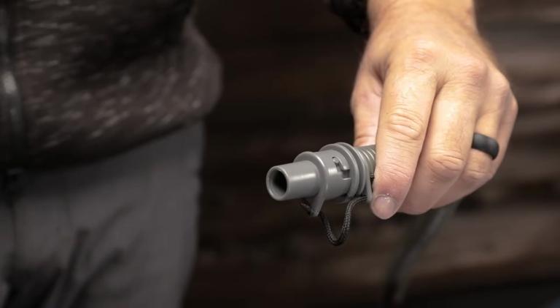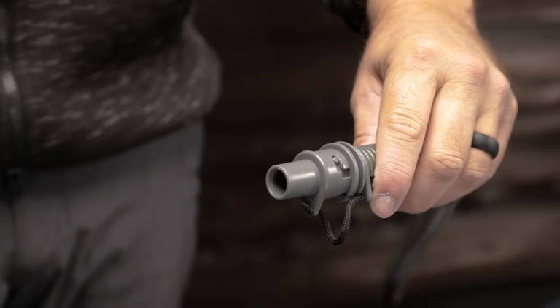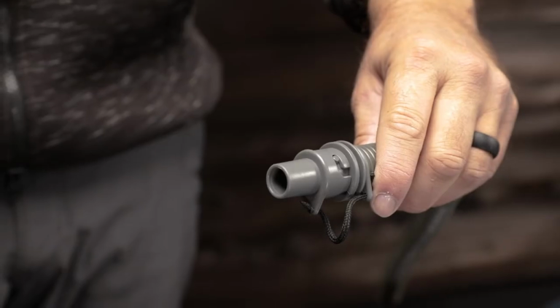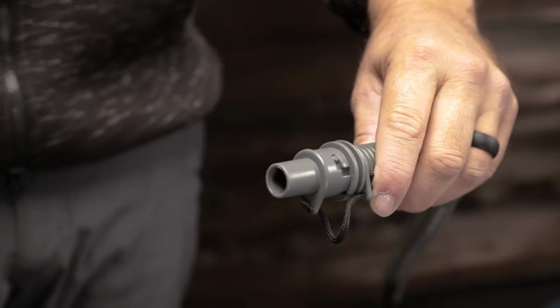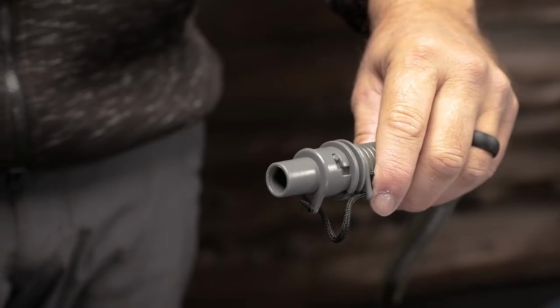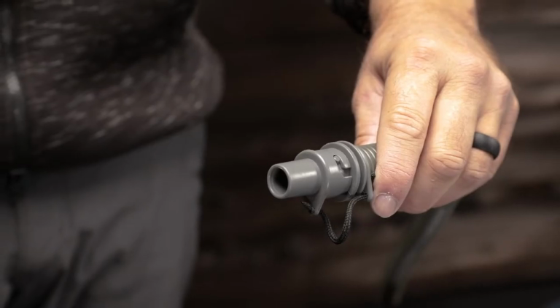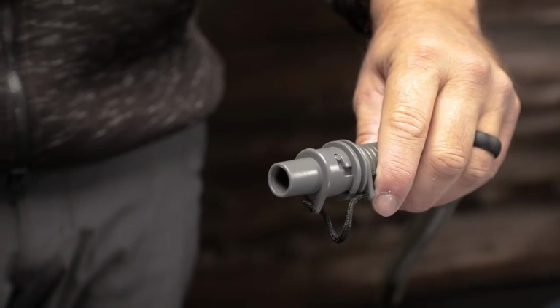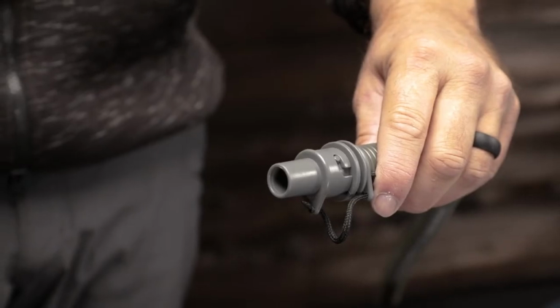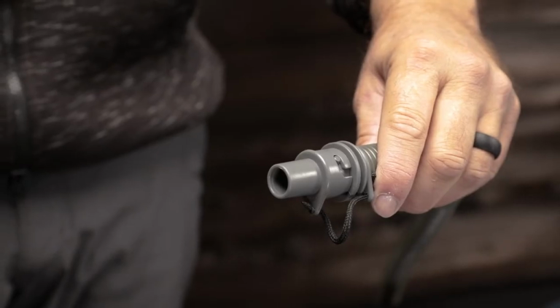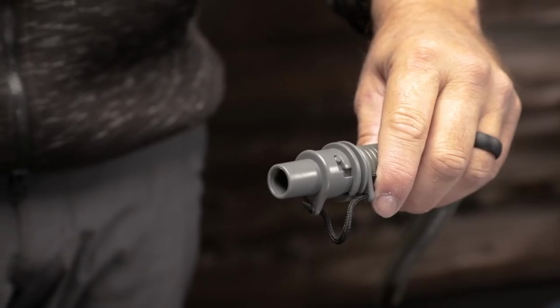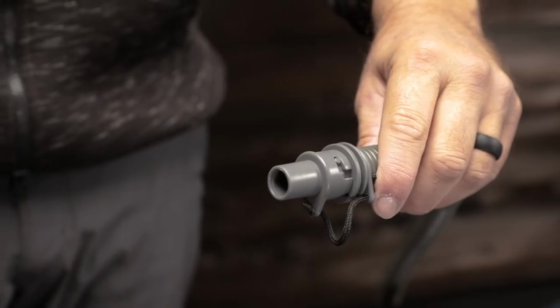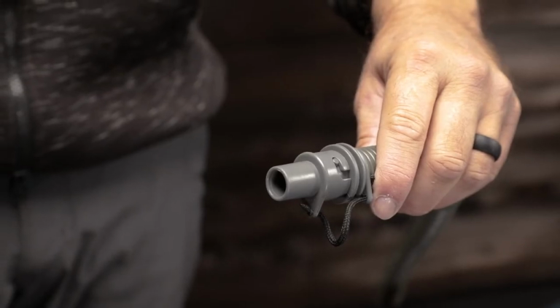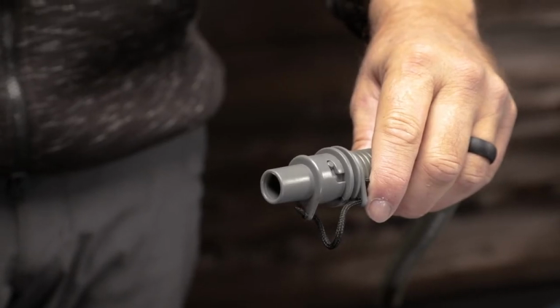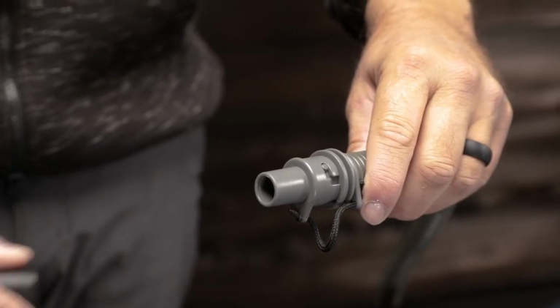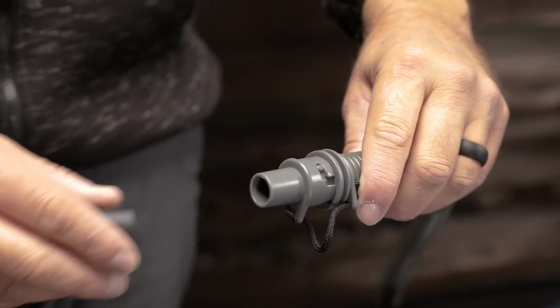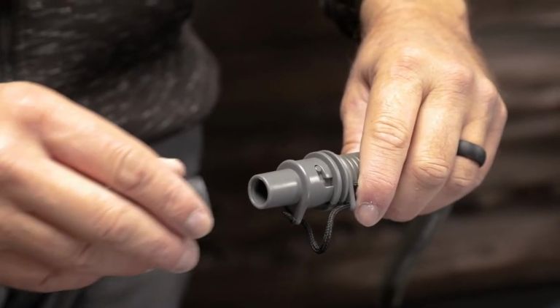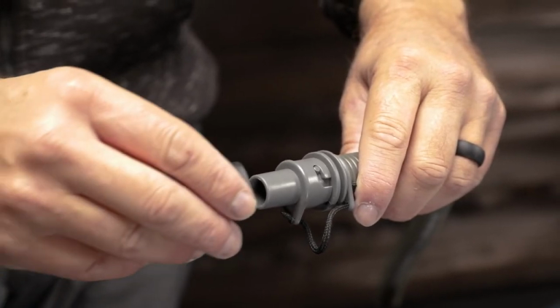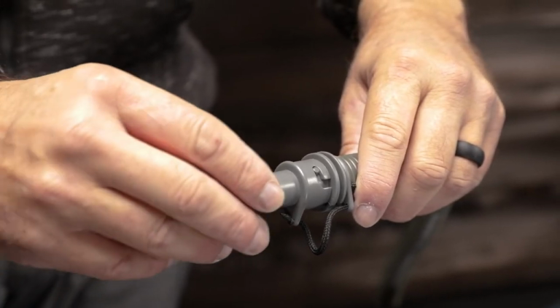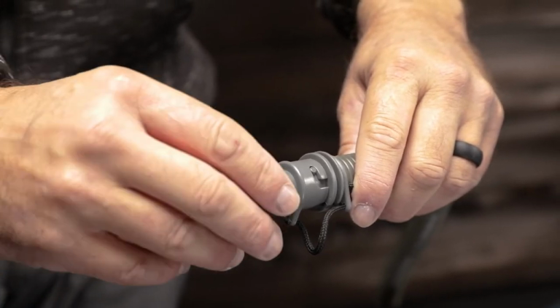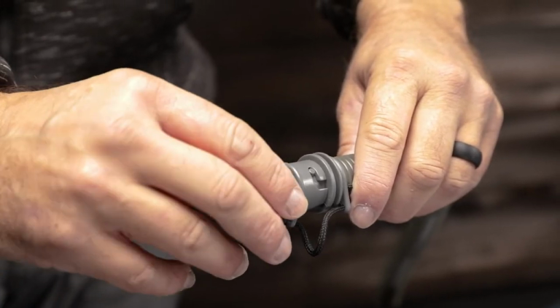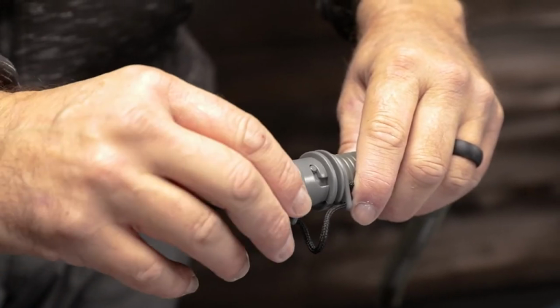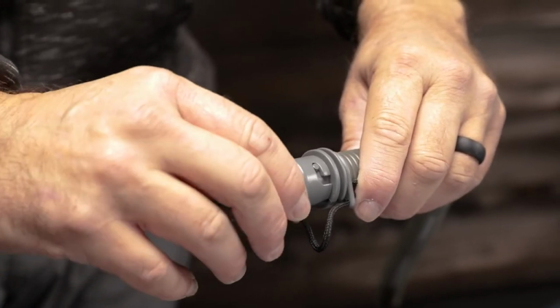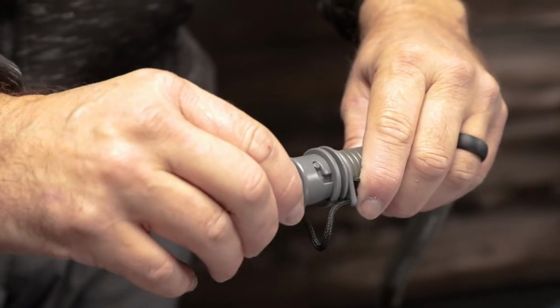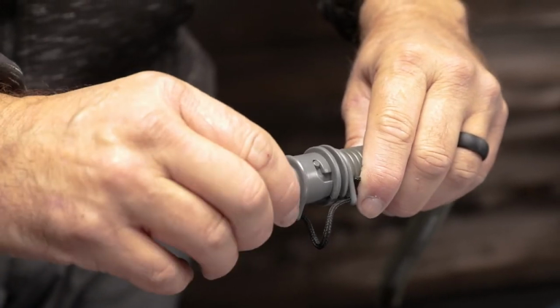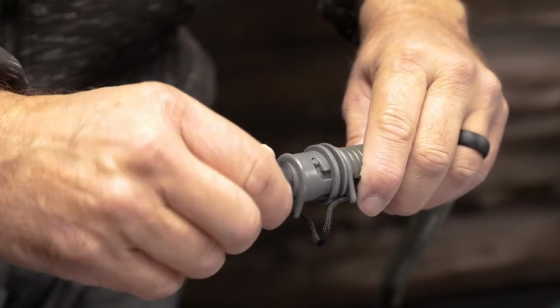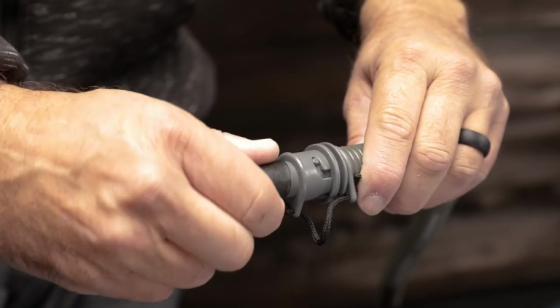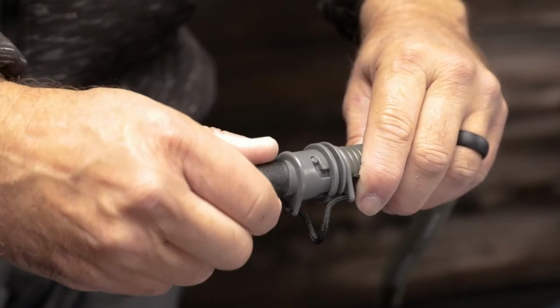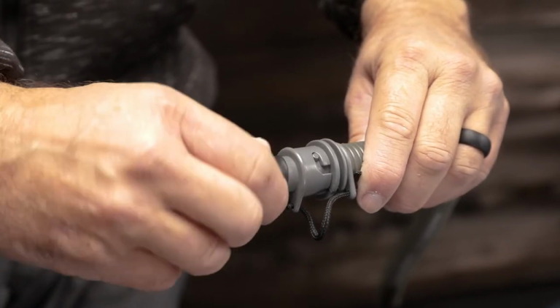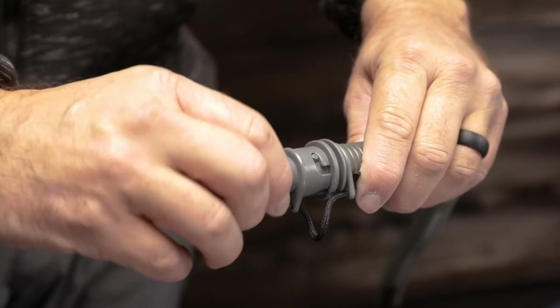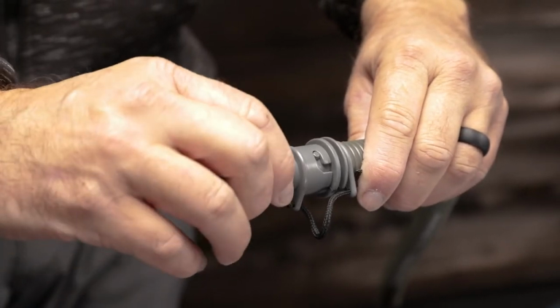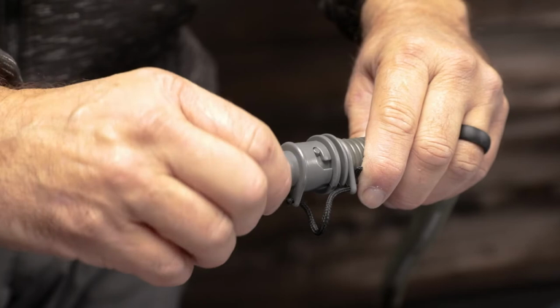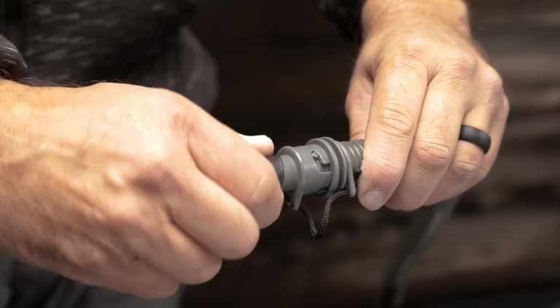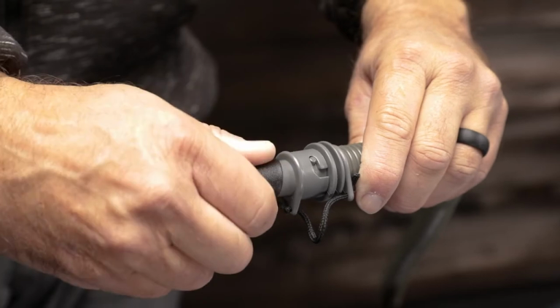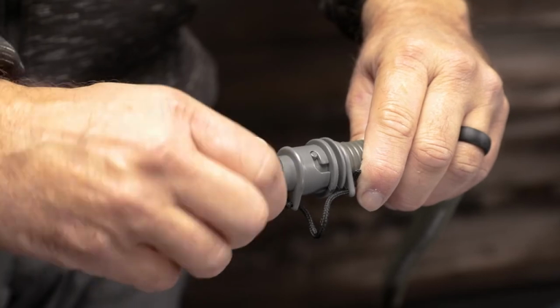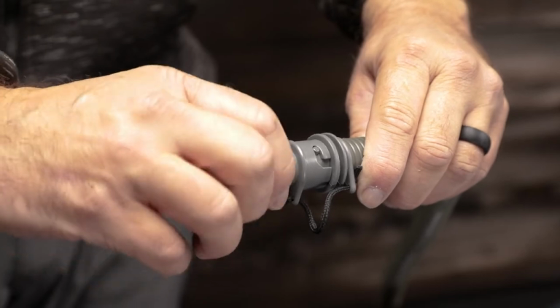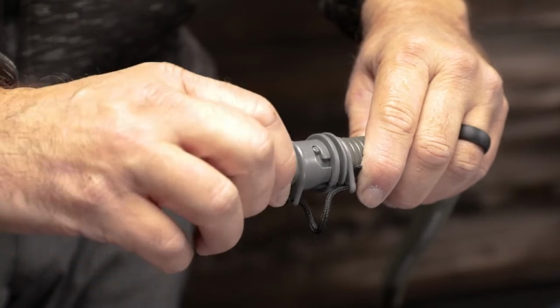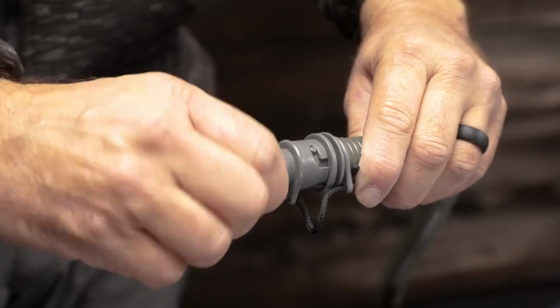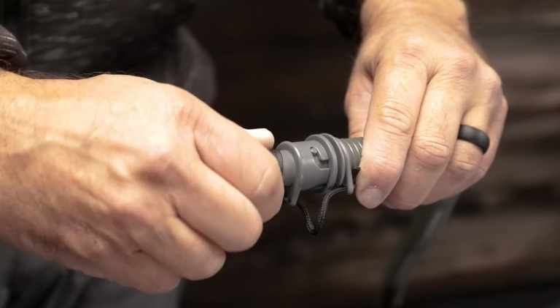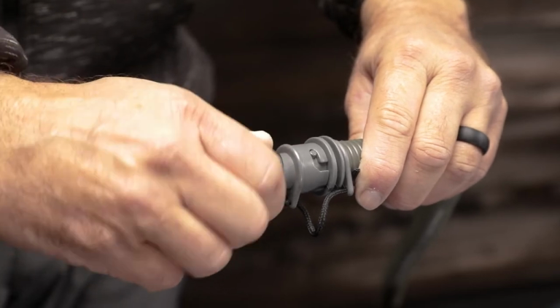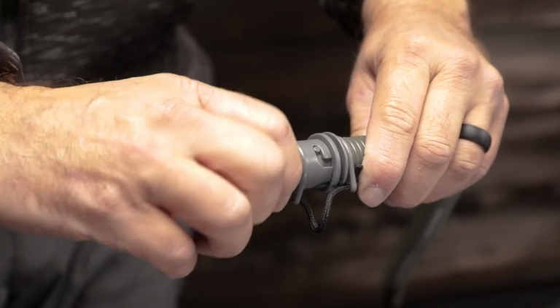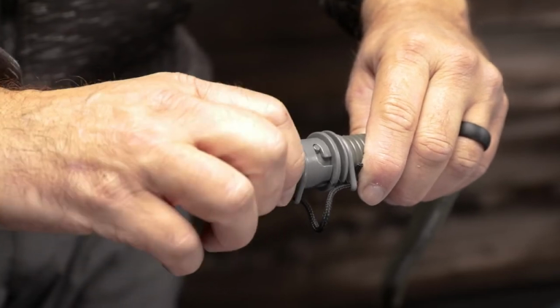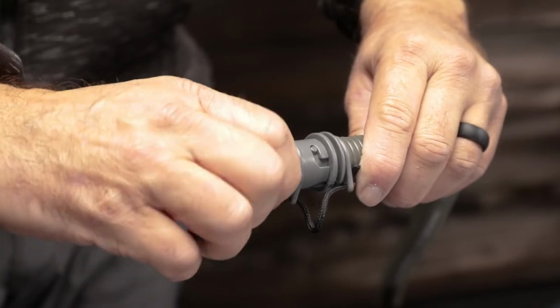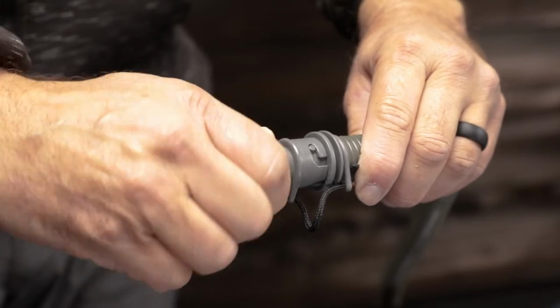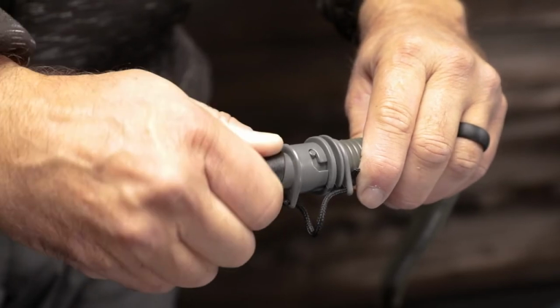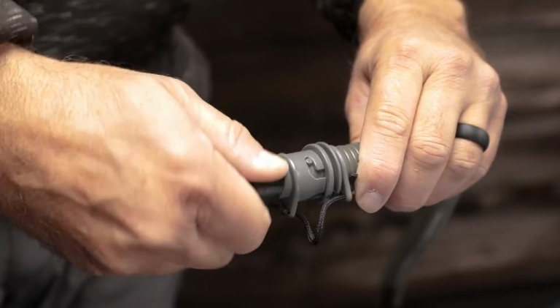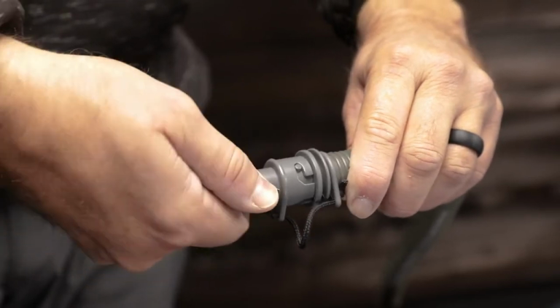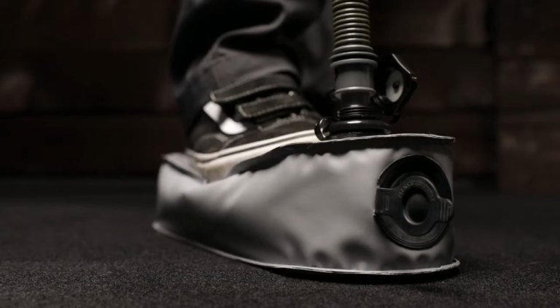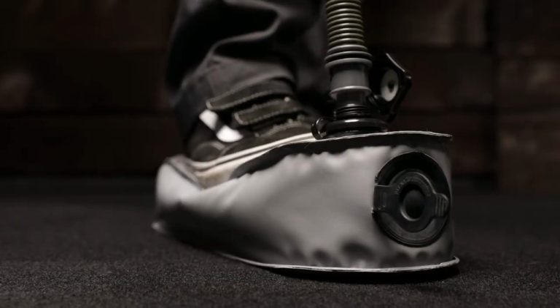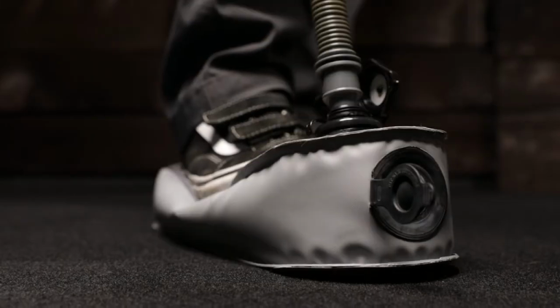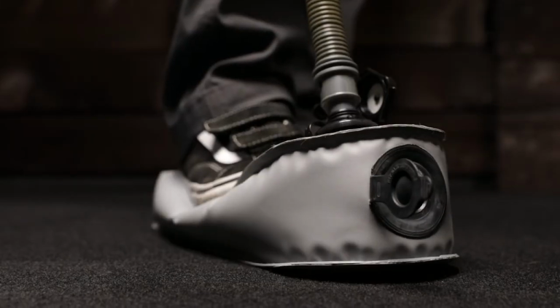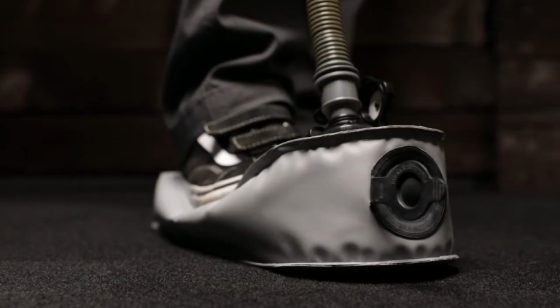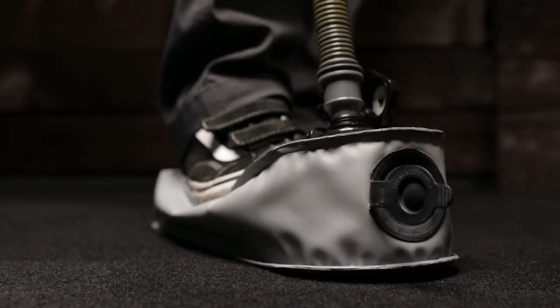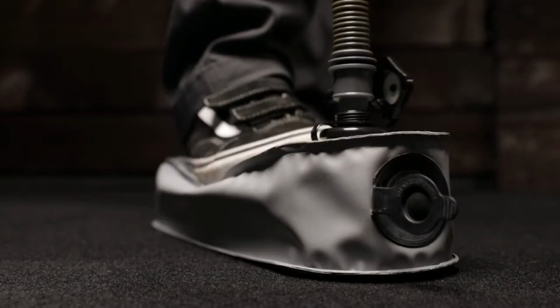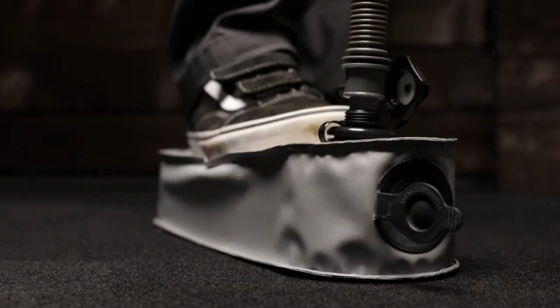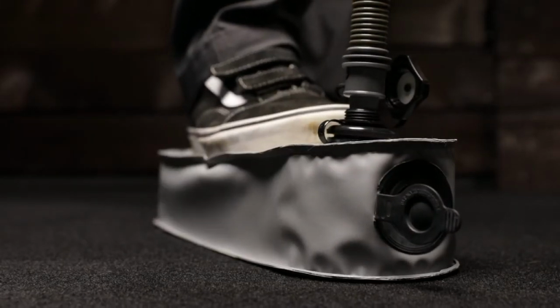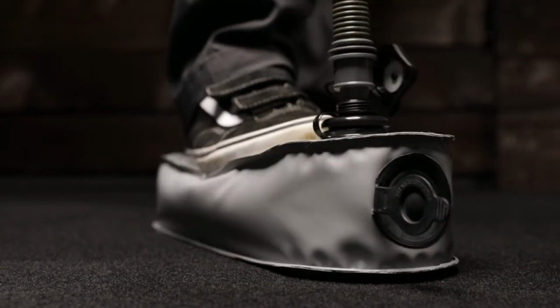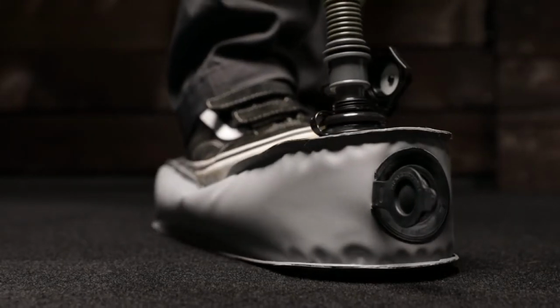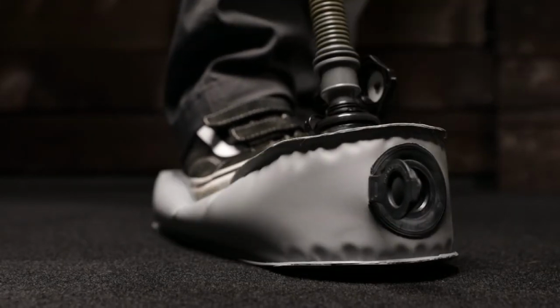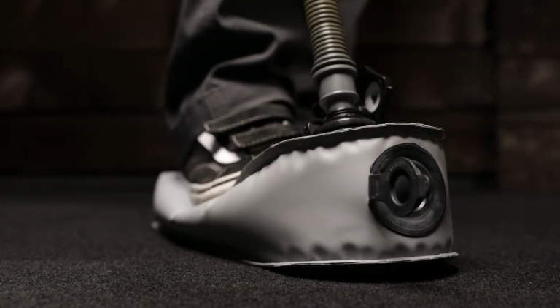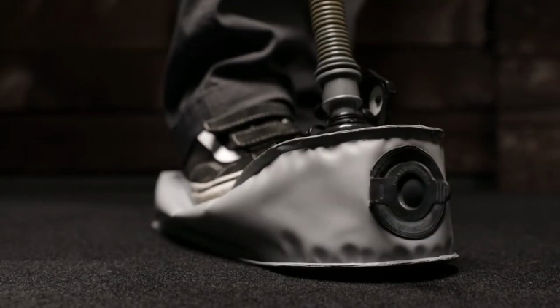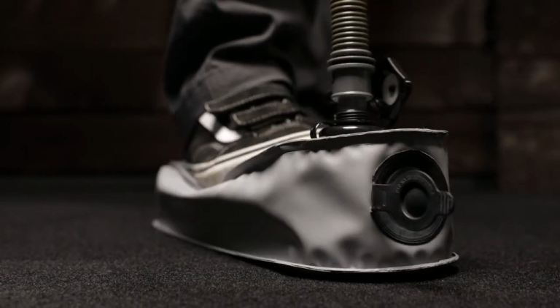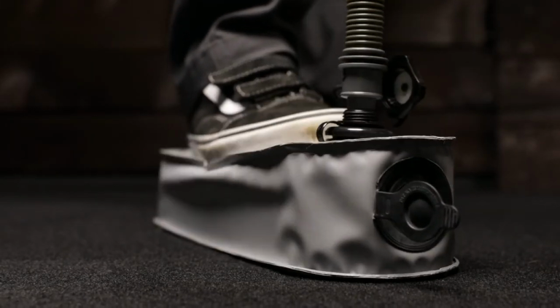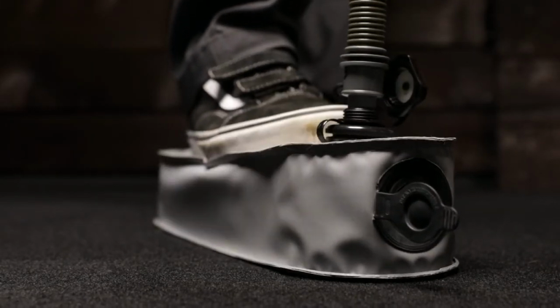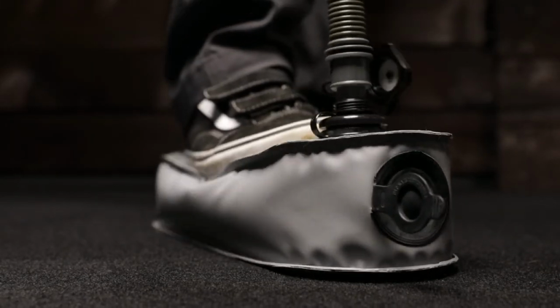Pro tip: if the adapter is not staying in the valve, lightly sand the adapter tip. Inflate the tube to the recommended pressure.